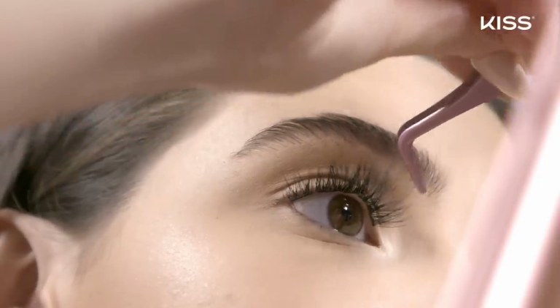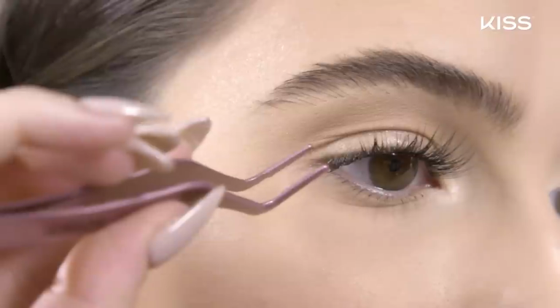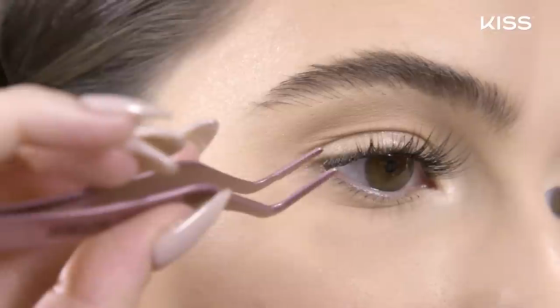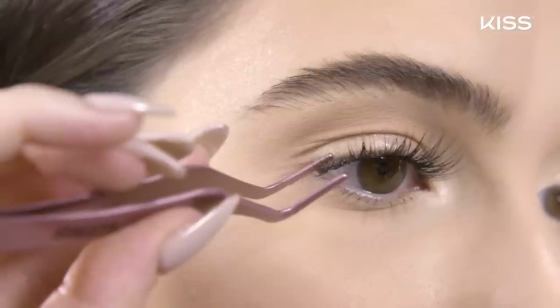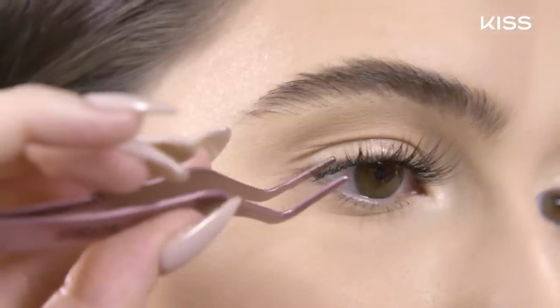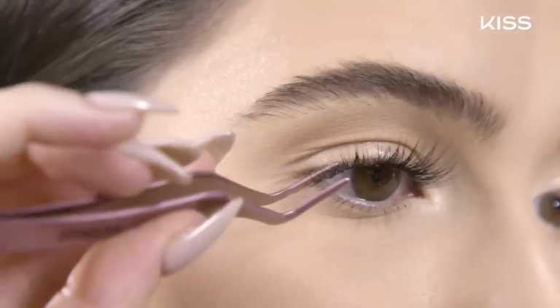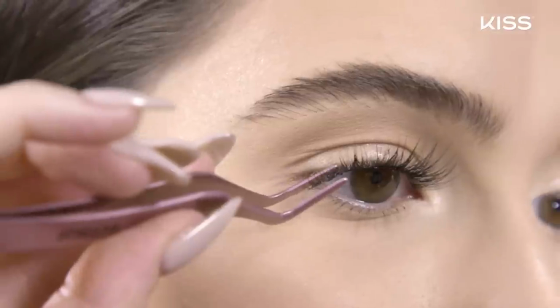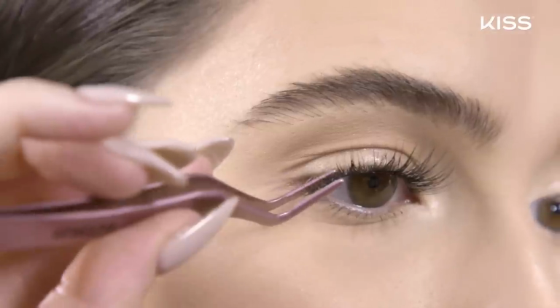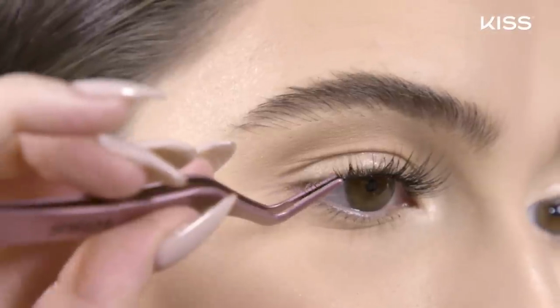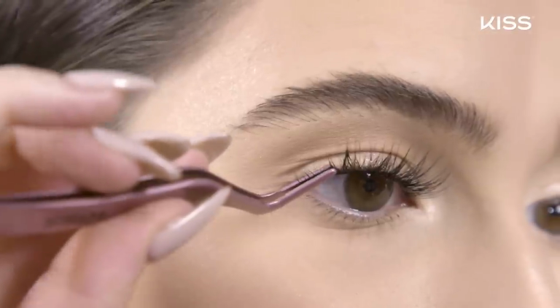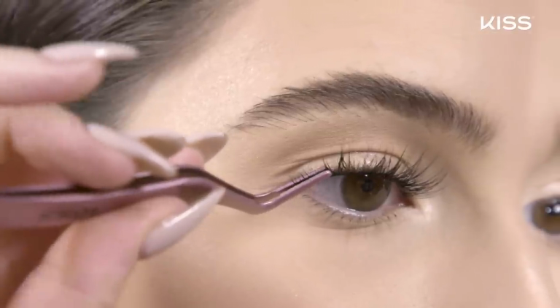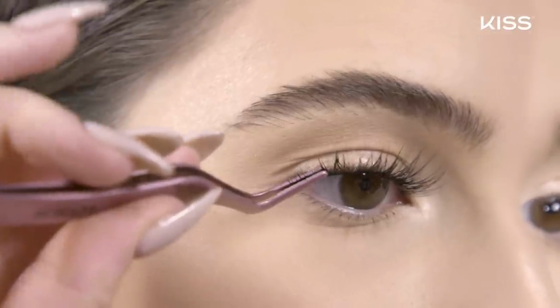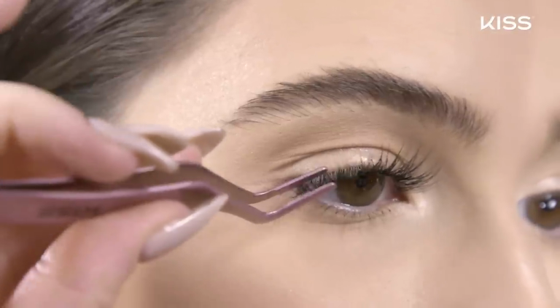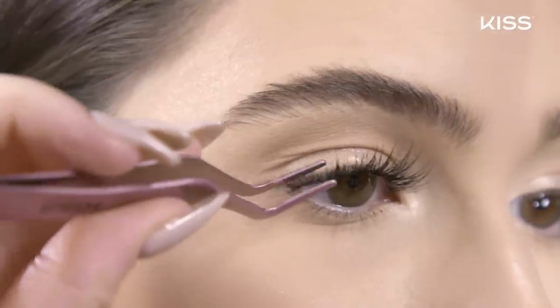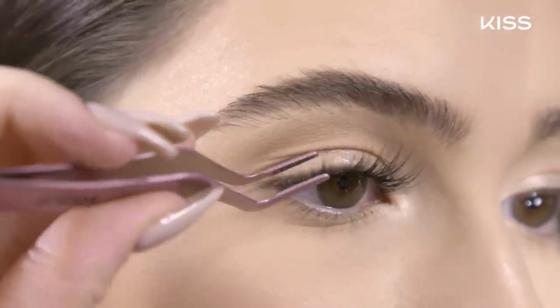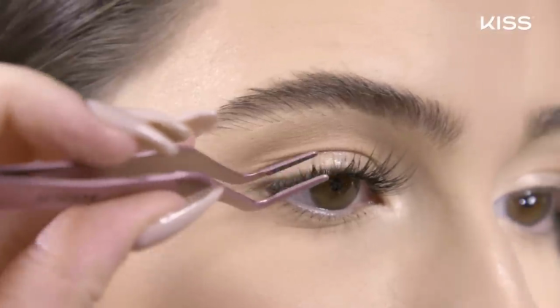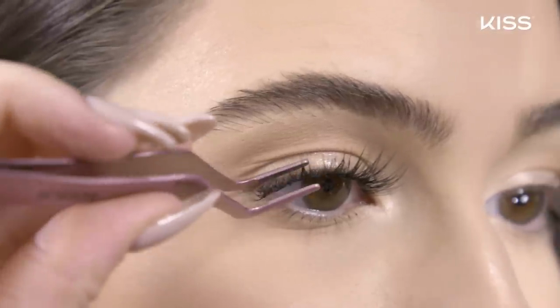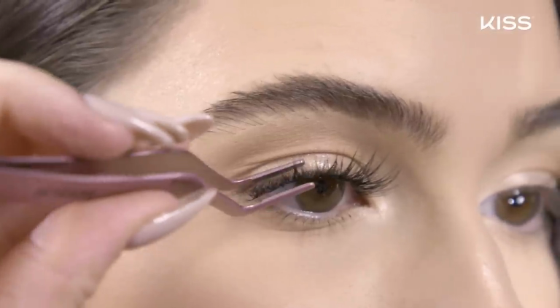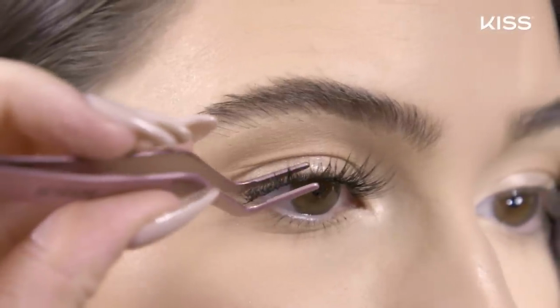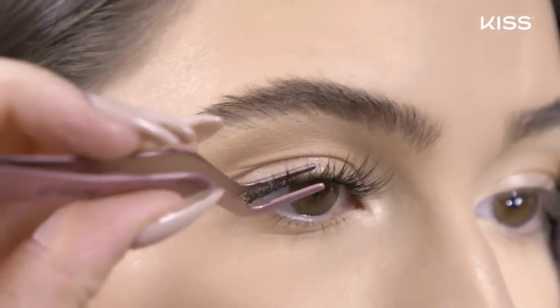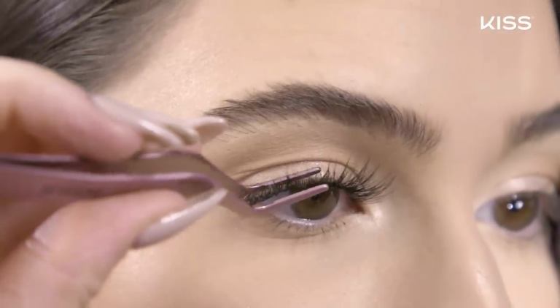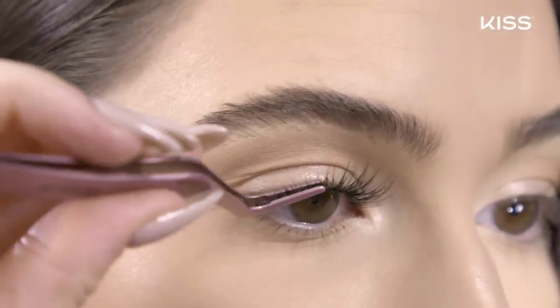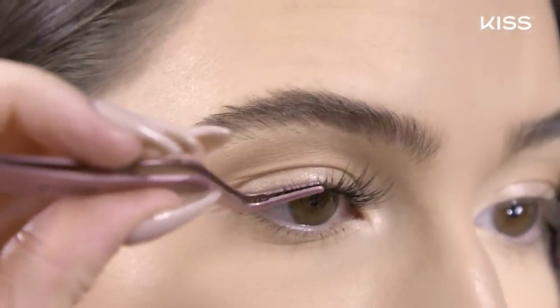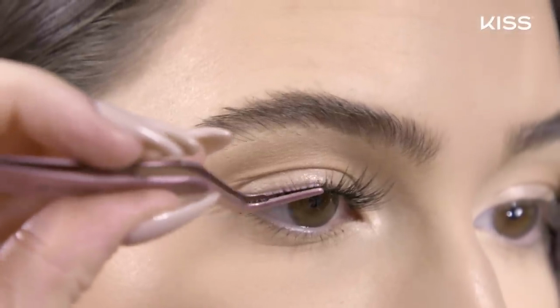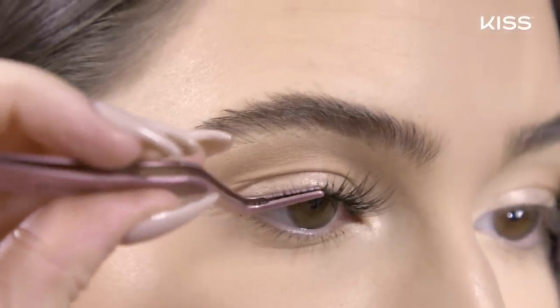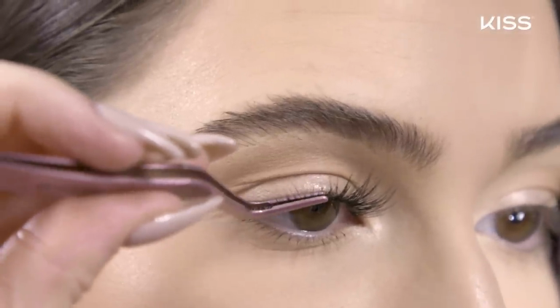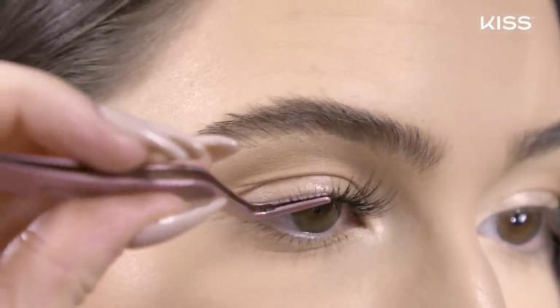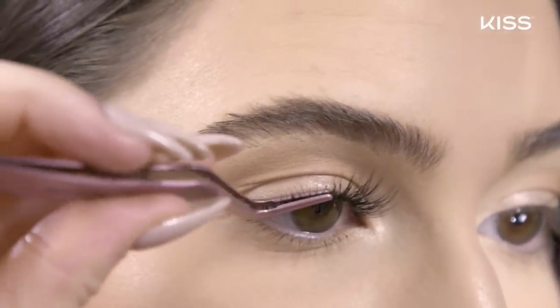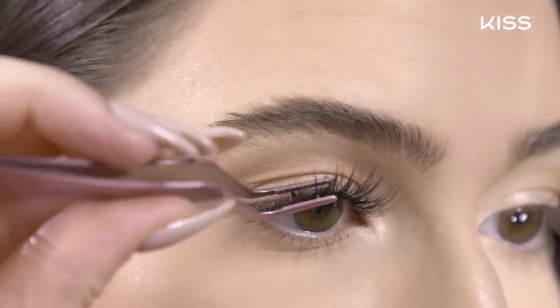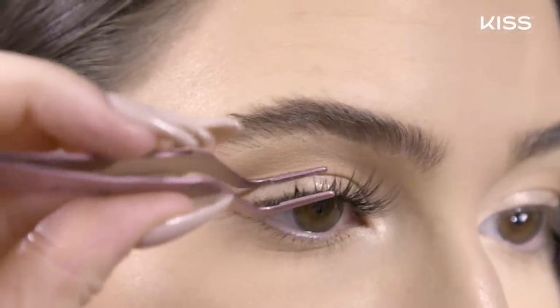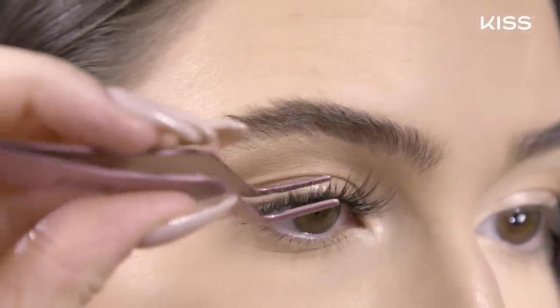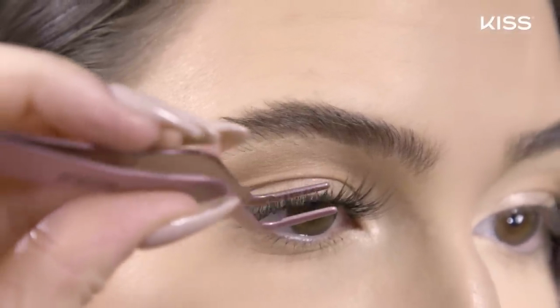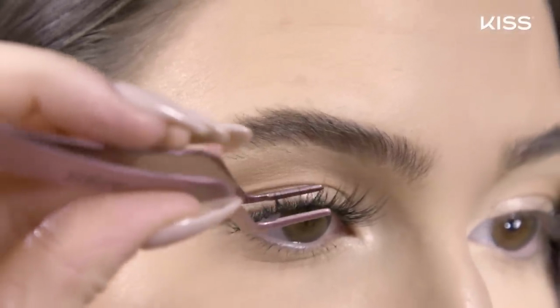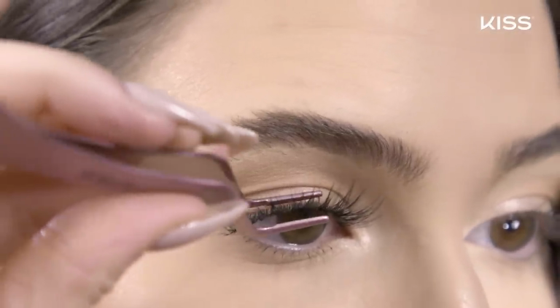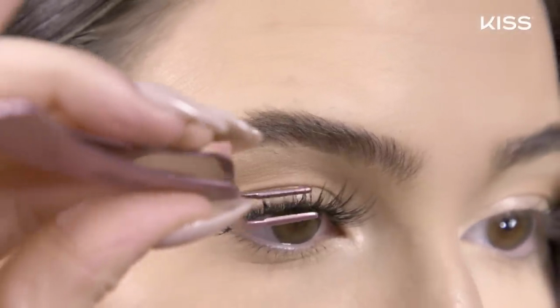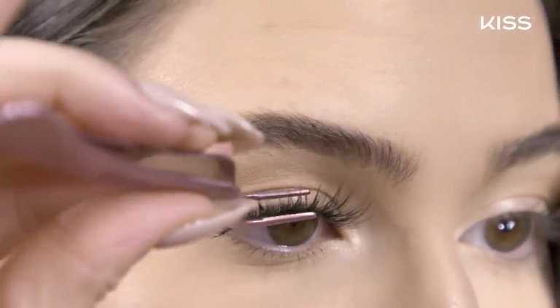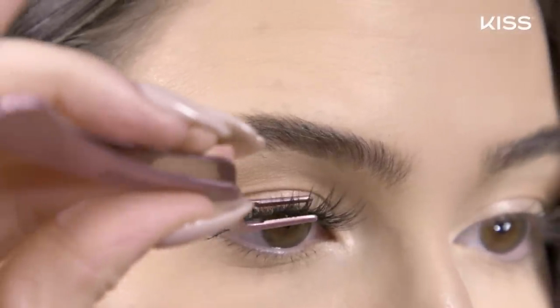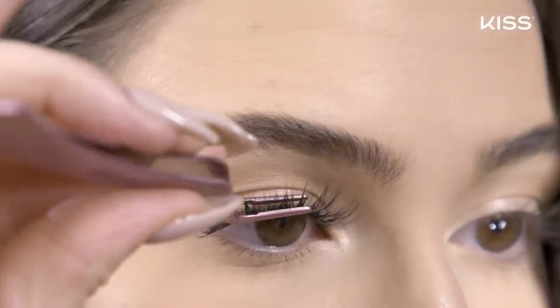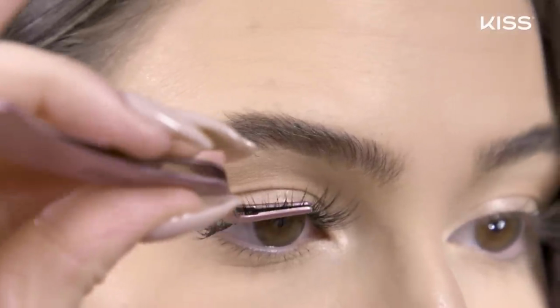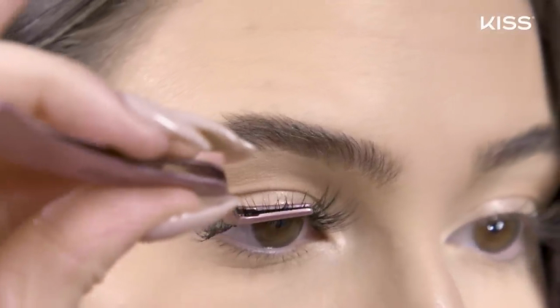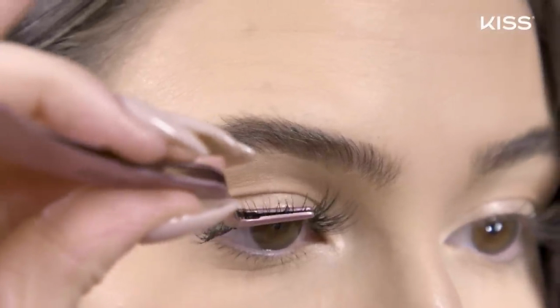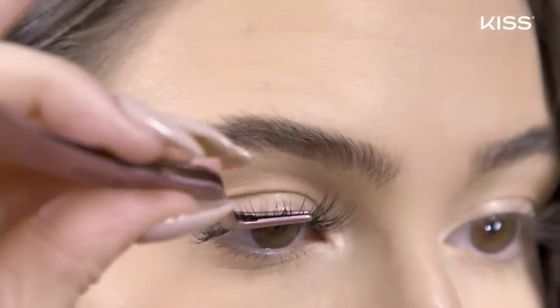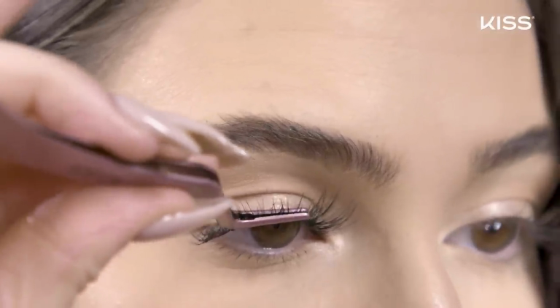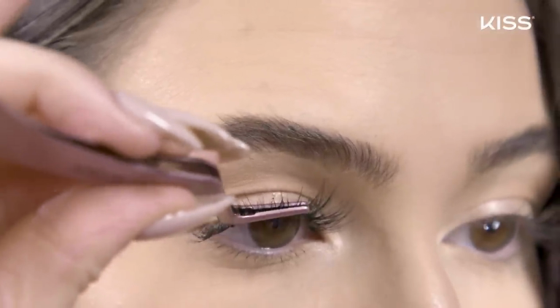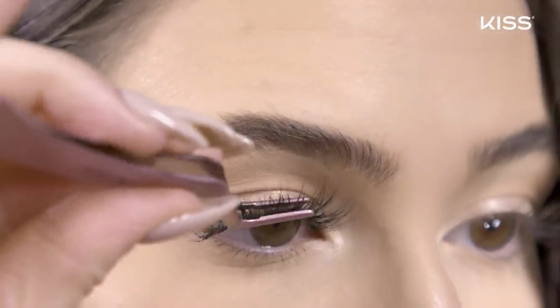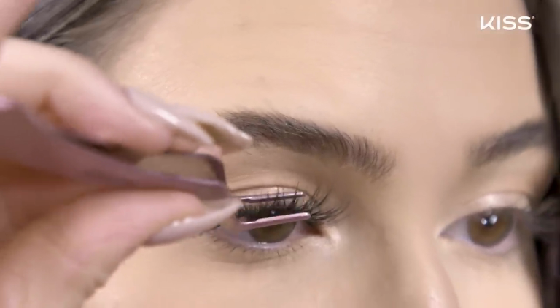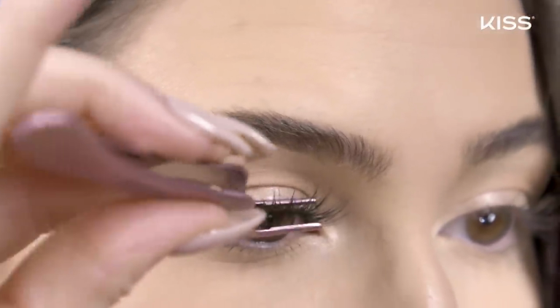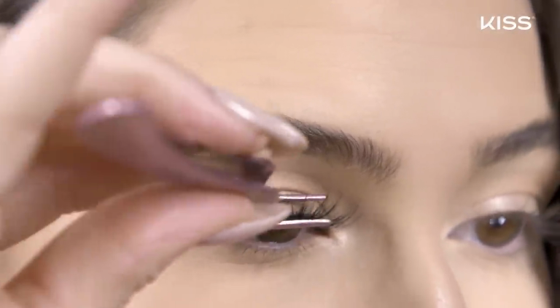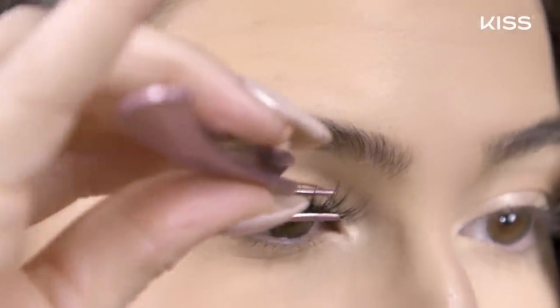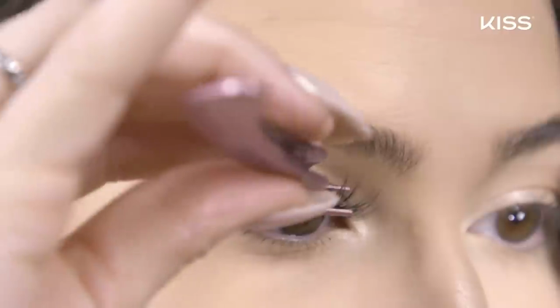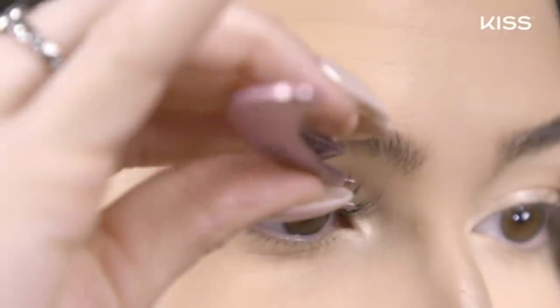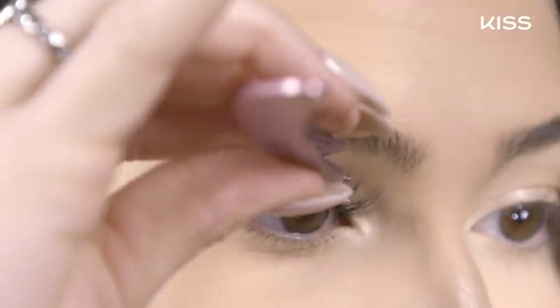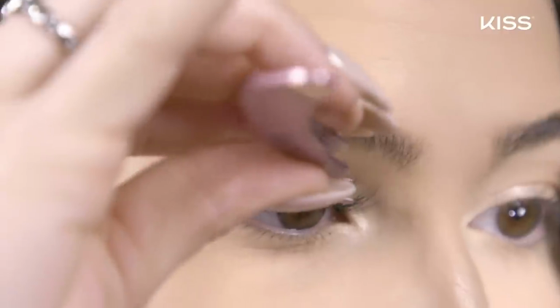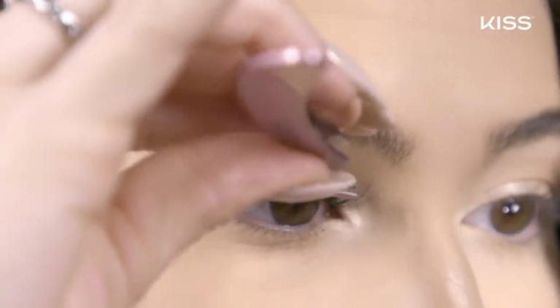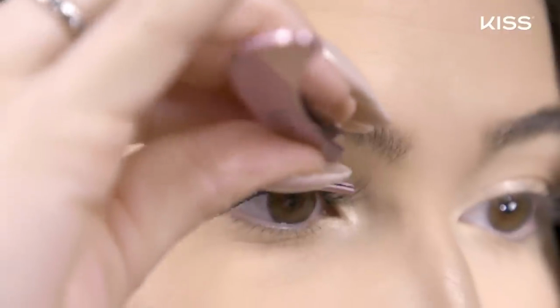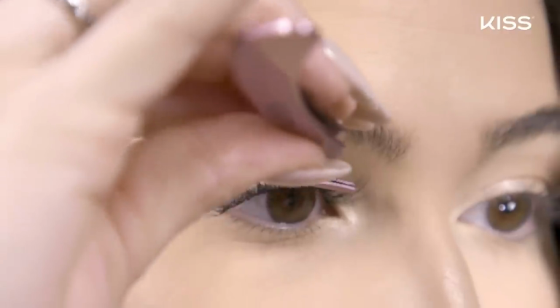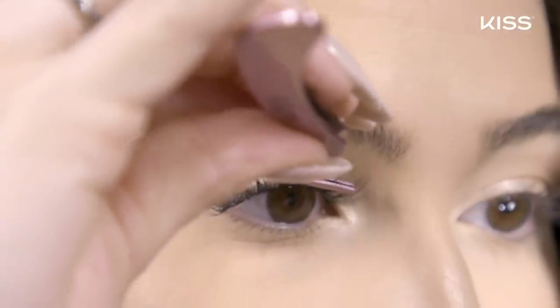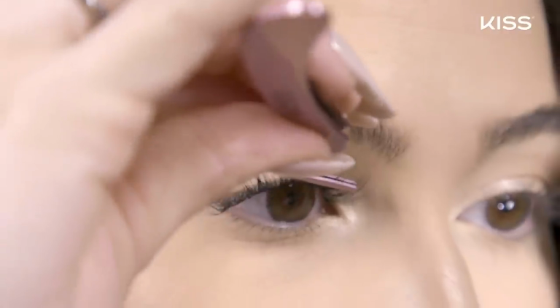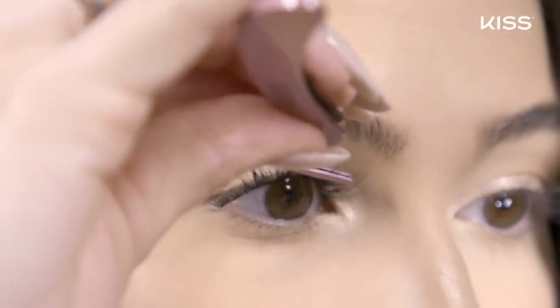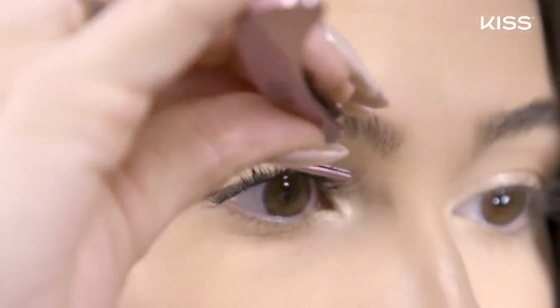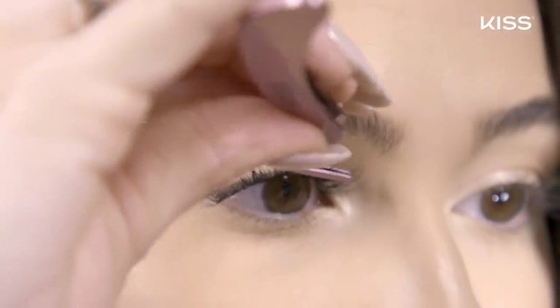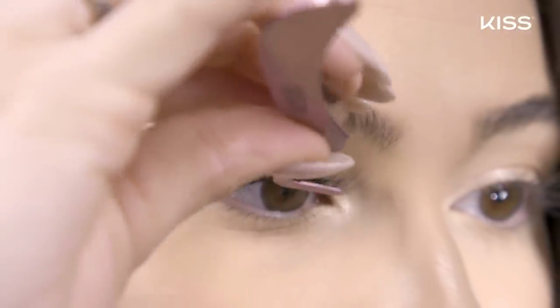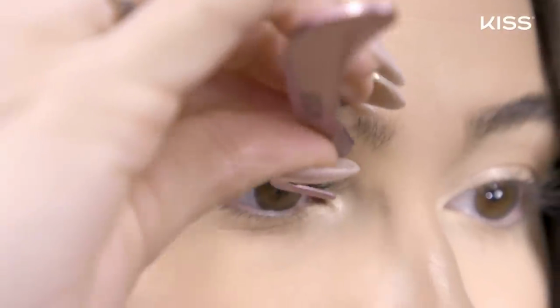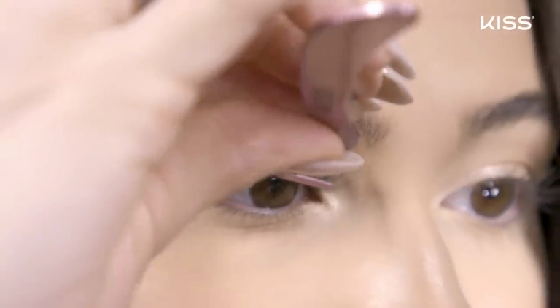If you need to, you can use the applicator or your fingers to squeeze the wisp against your natural lashes, and this is going to help the wisp adhere for a more secure hold.